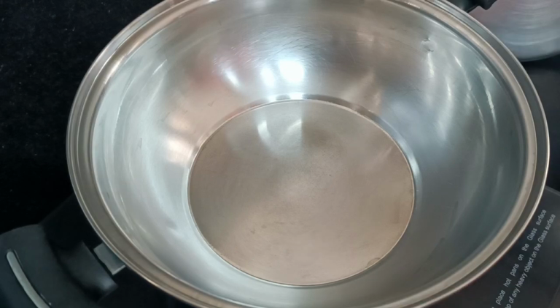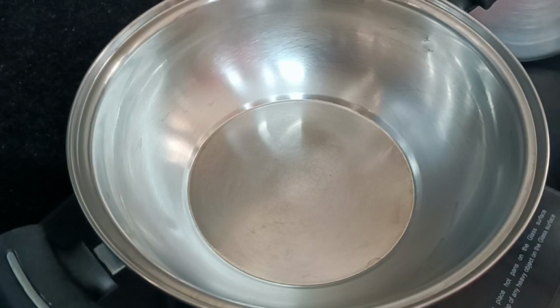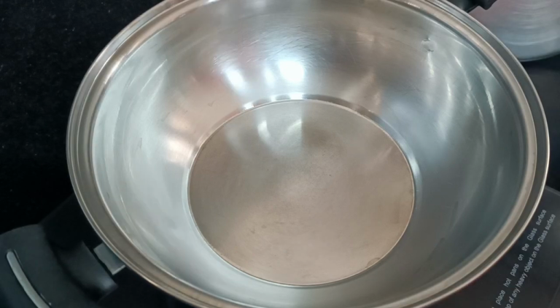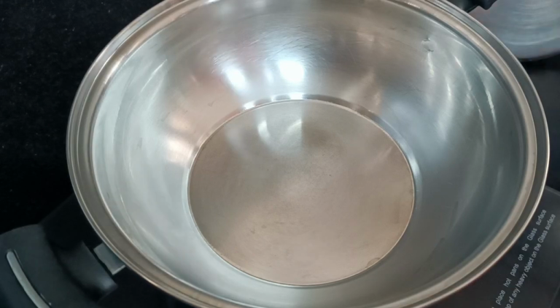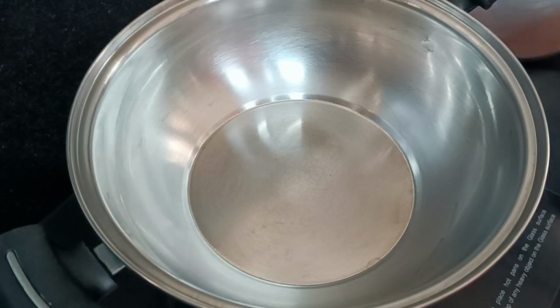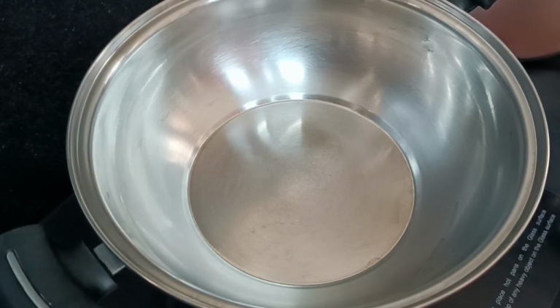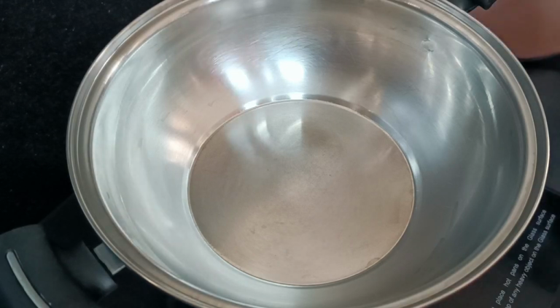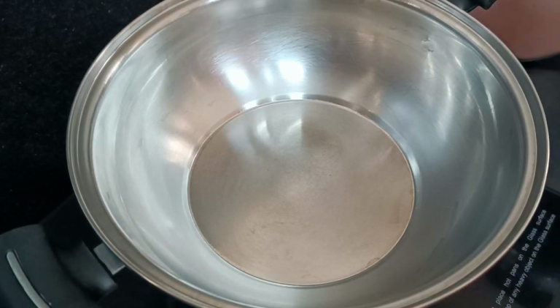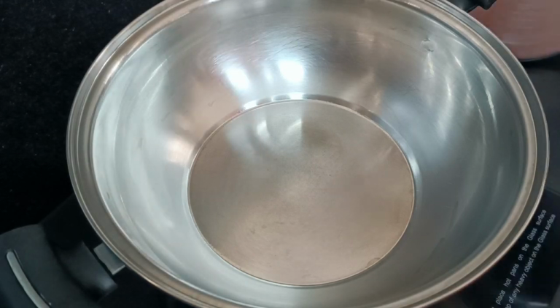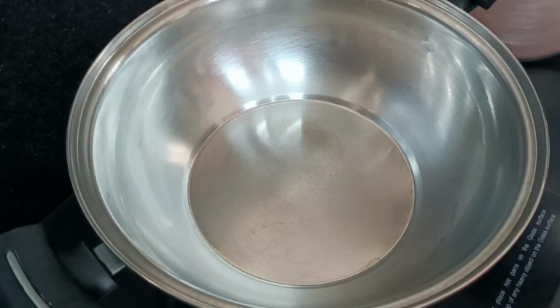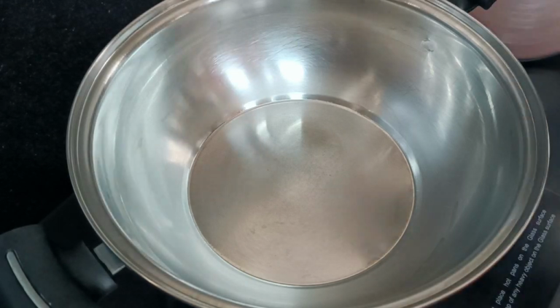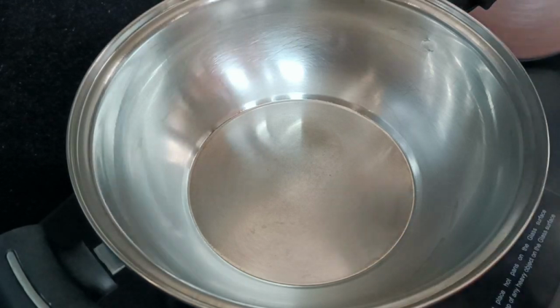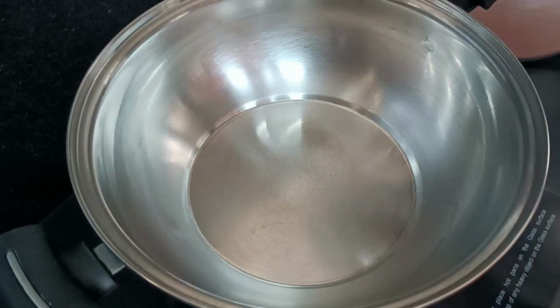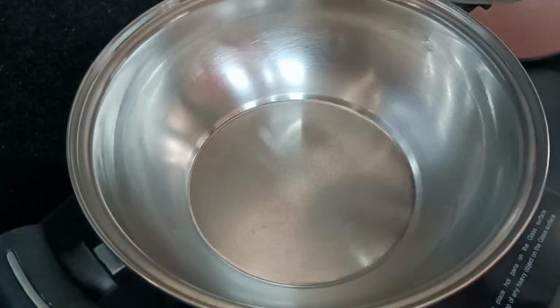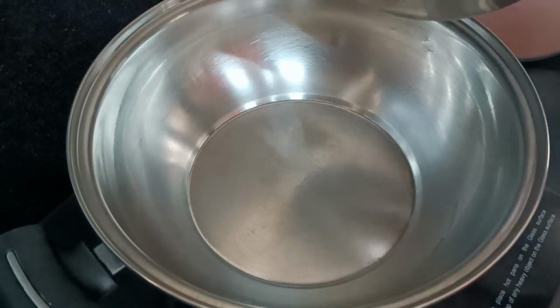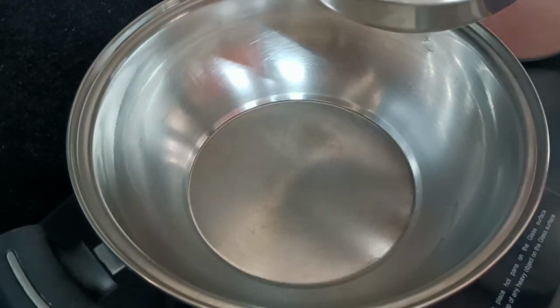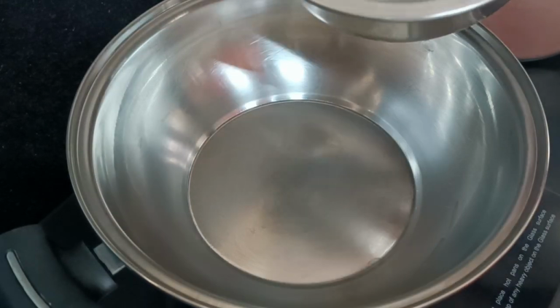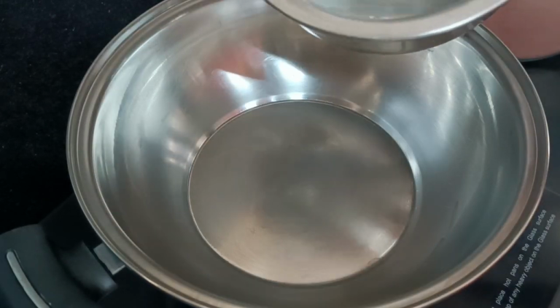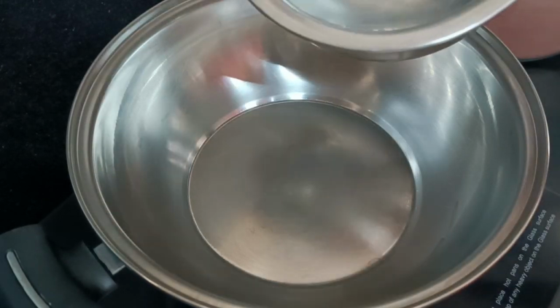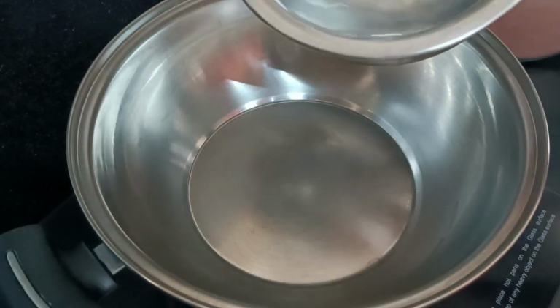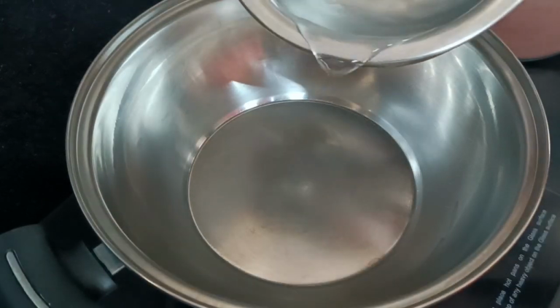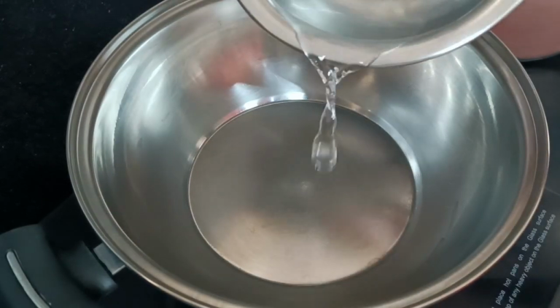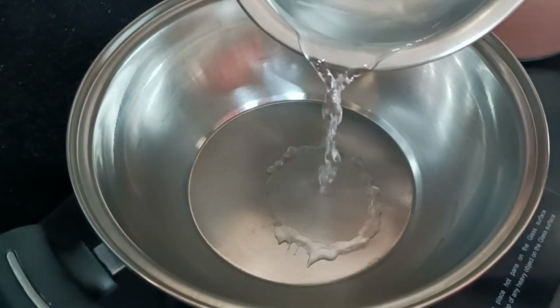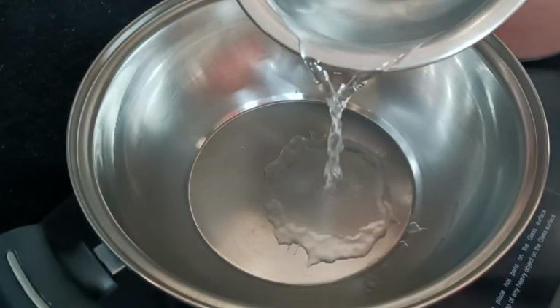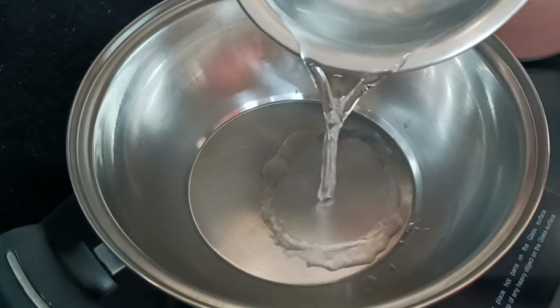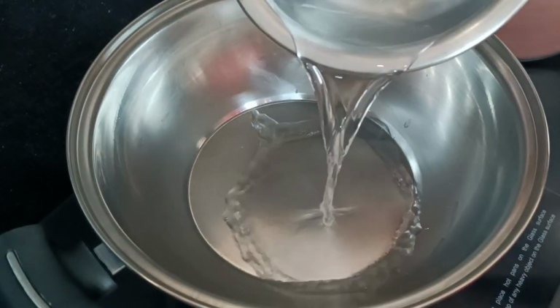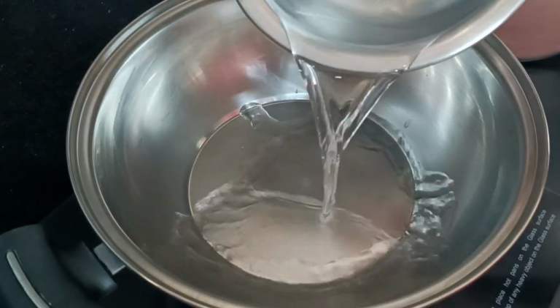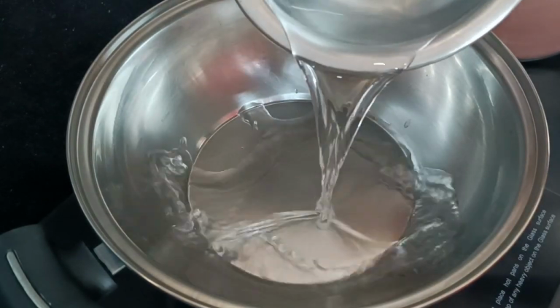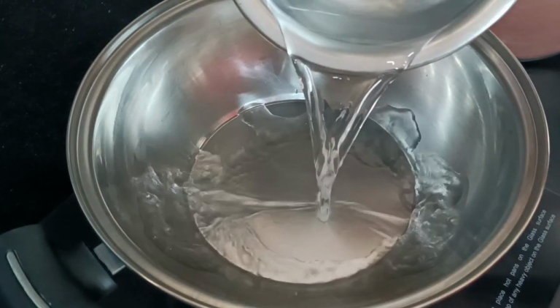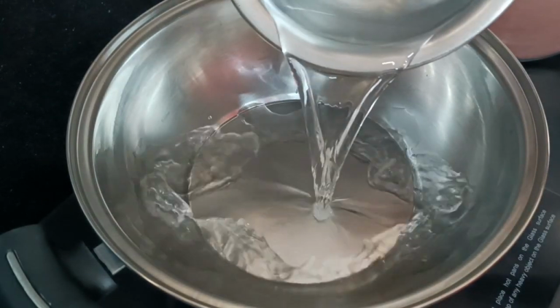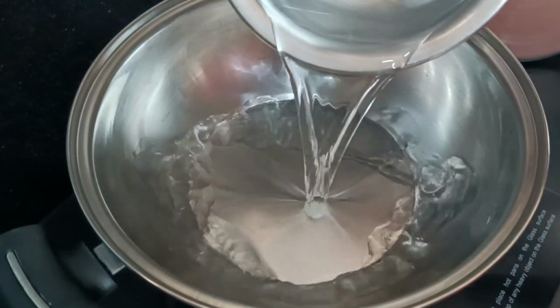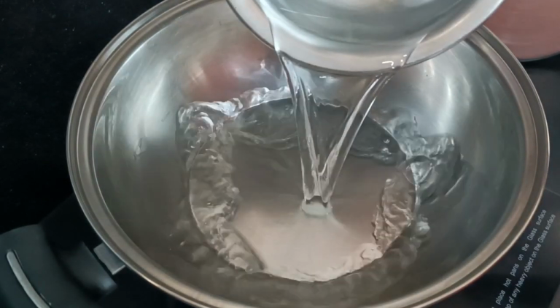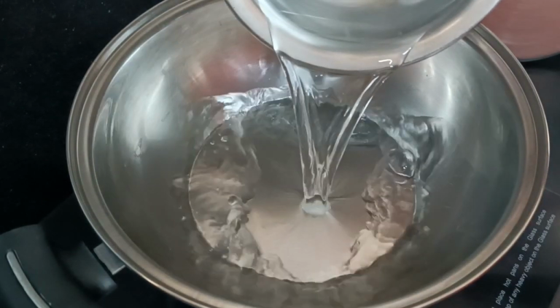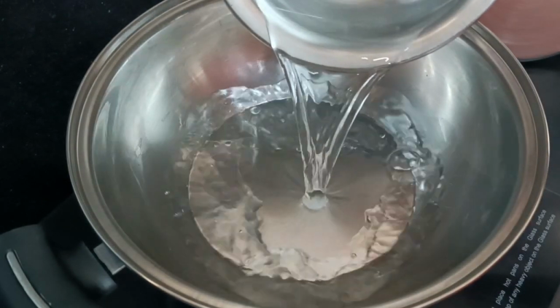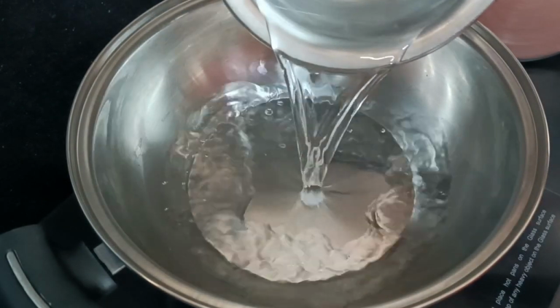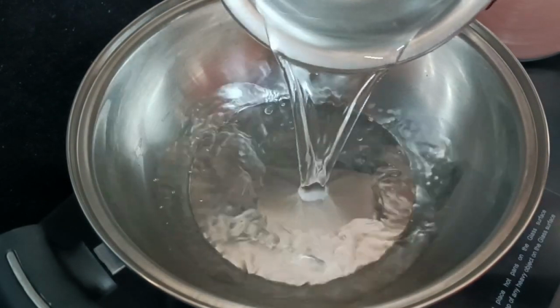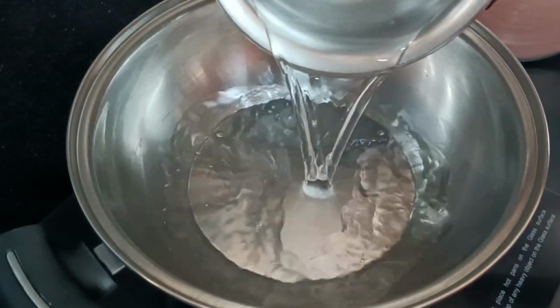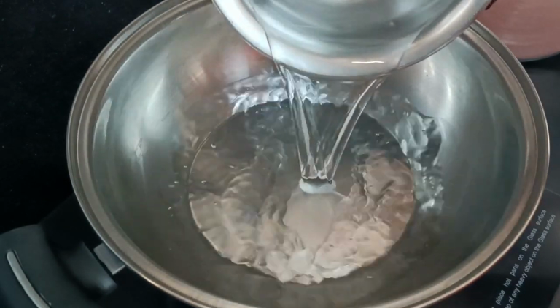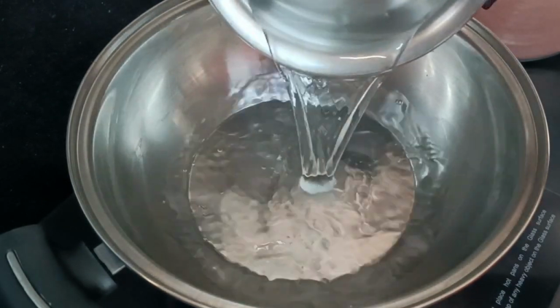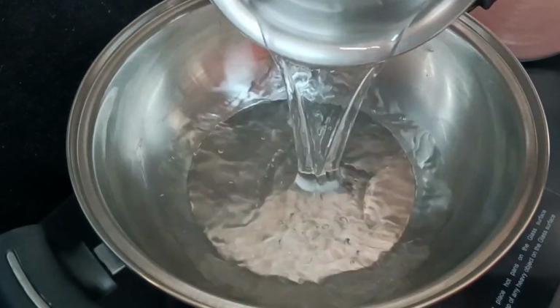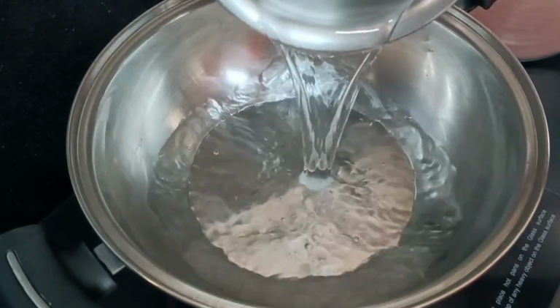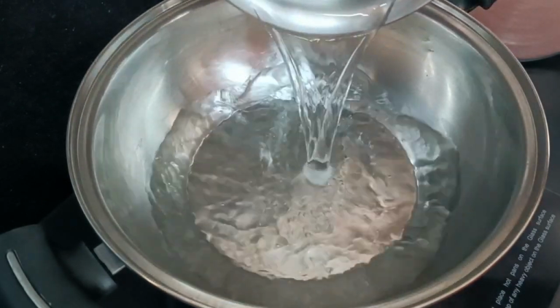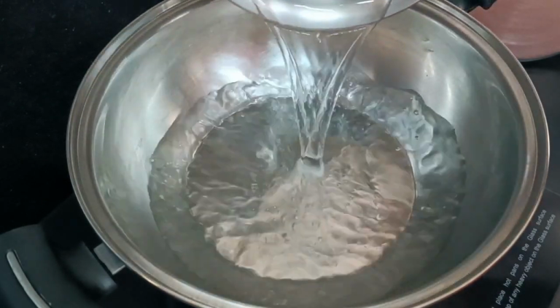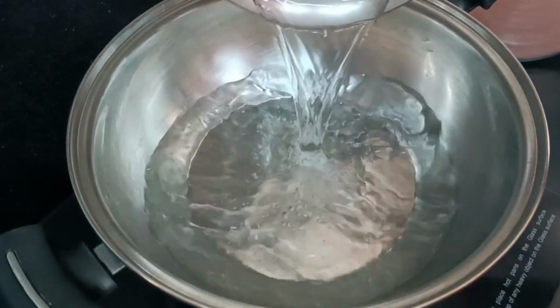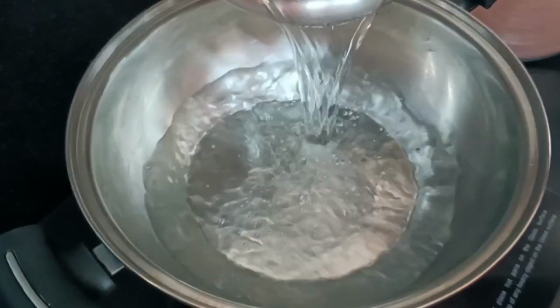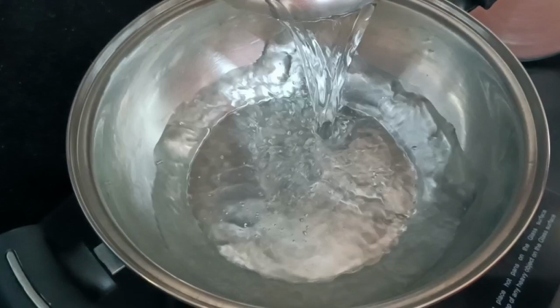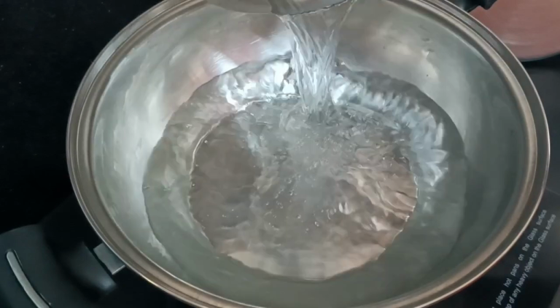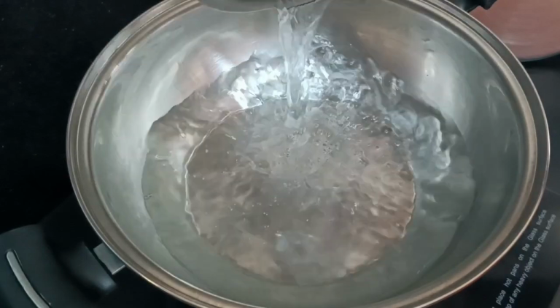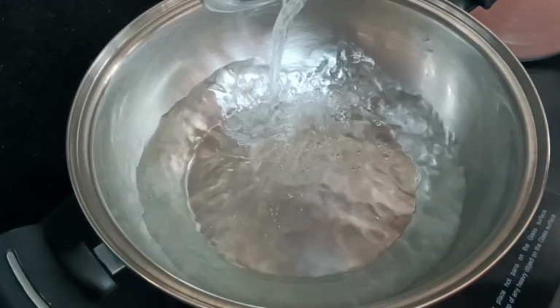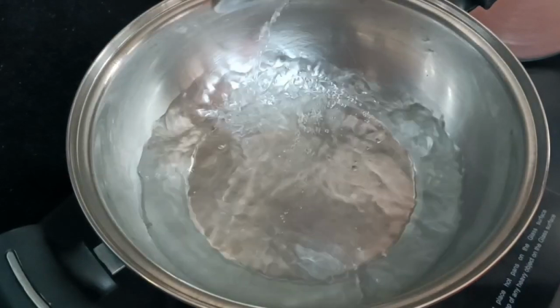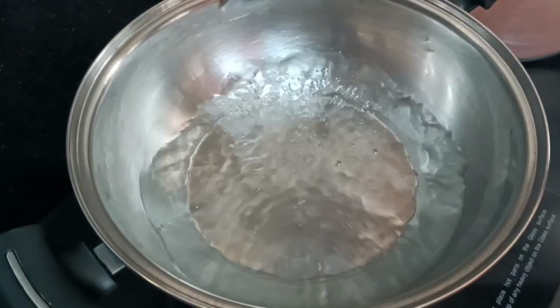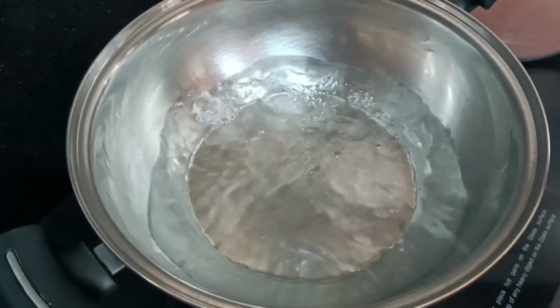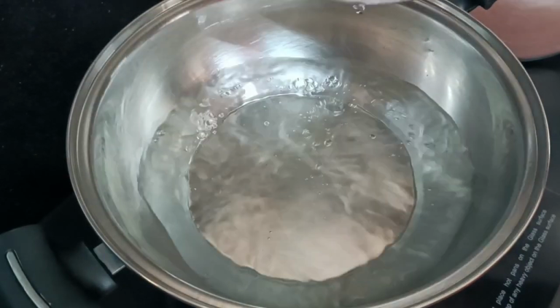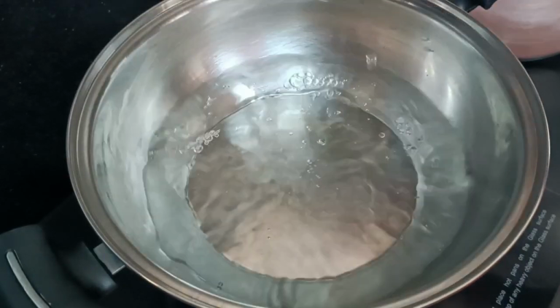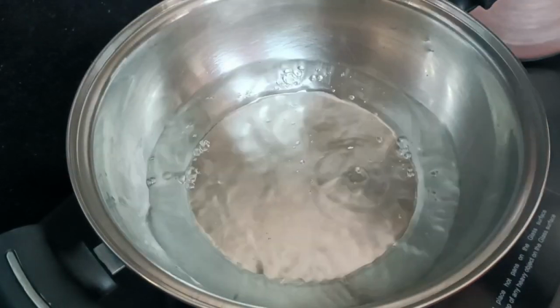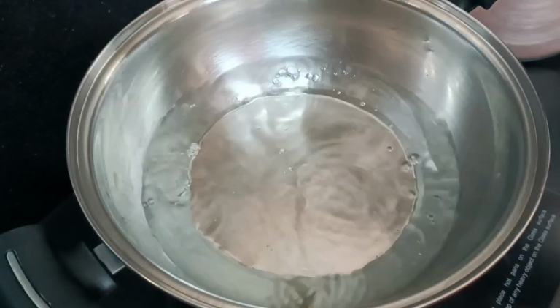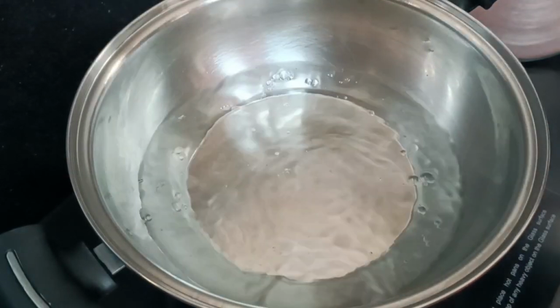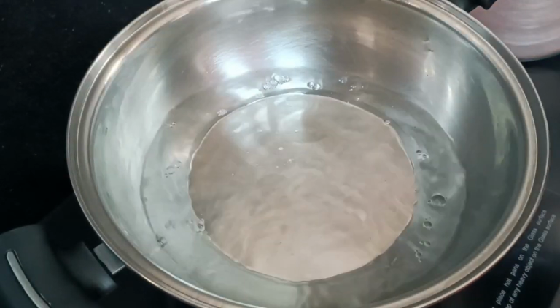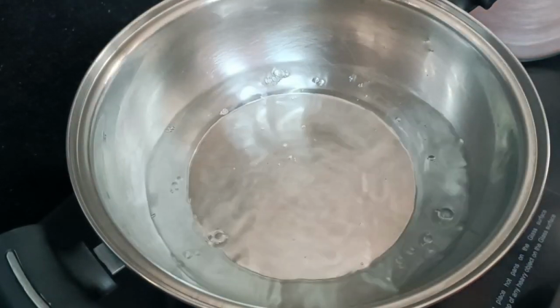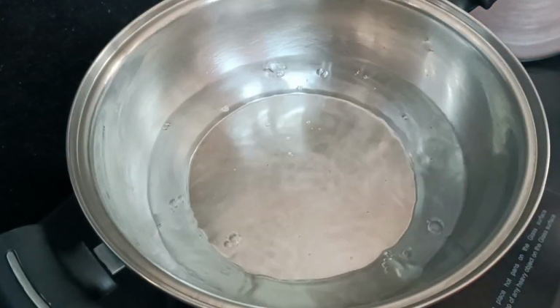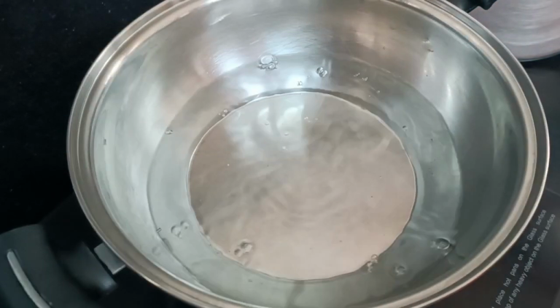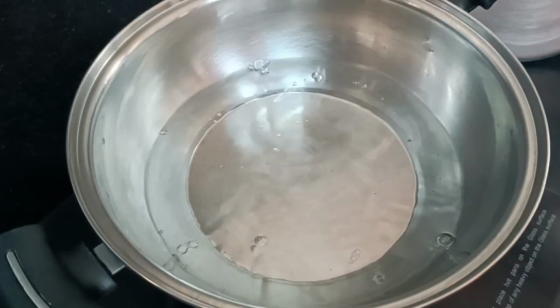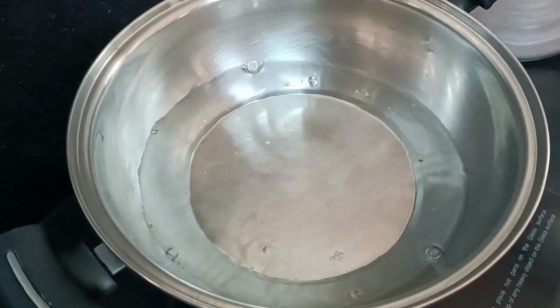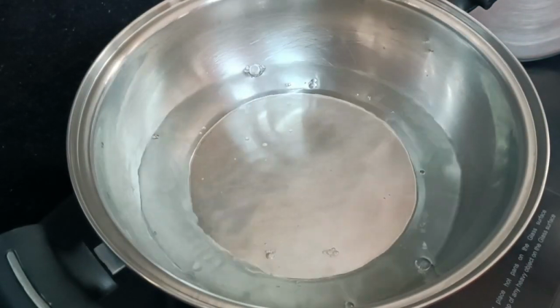Water. 2.5 cups of BM Pindy and 2.5 cups of water.